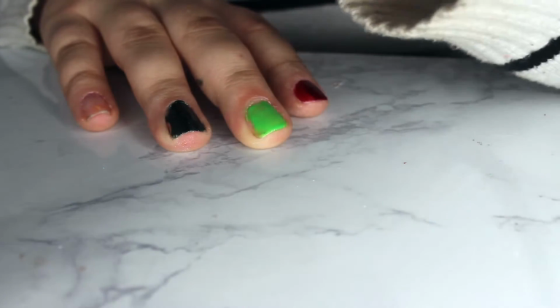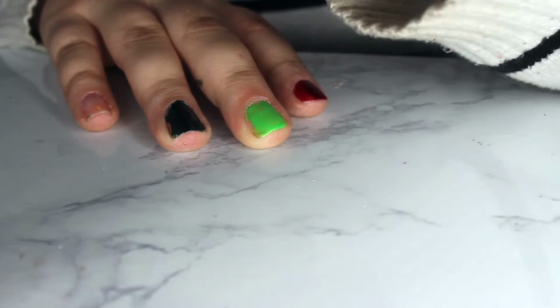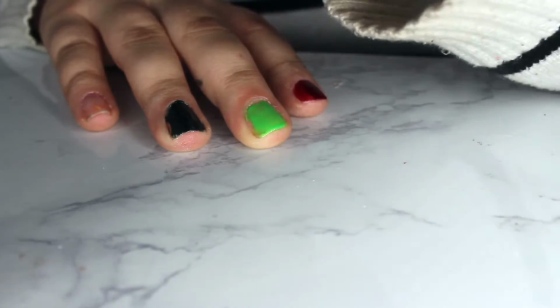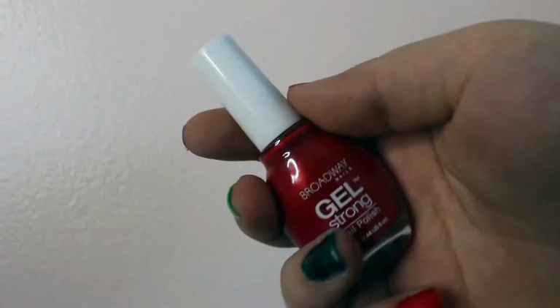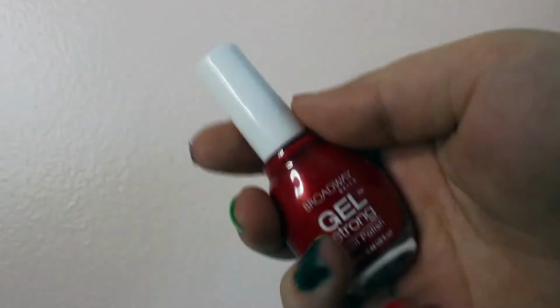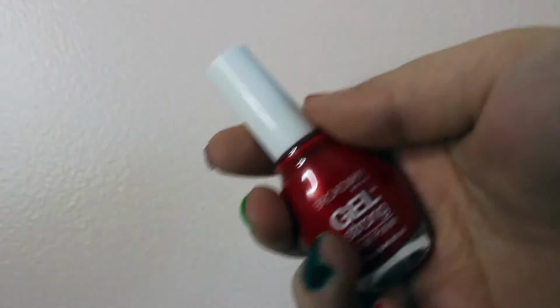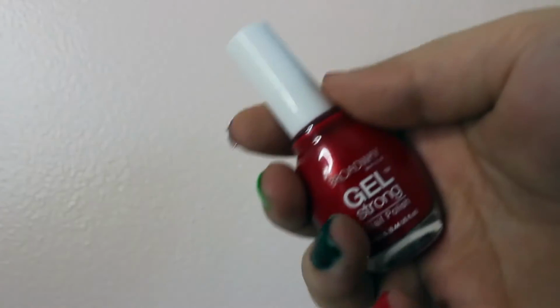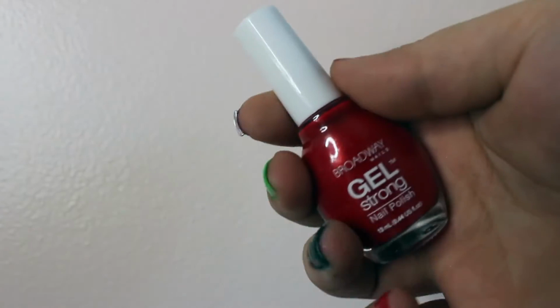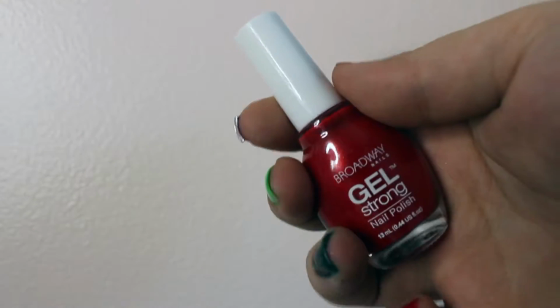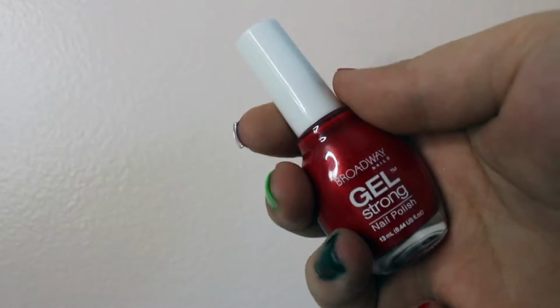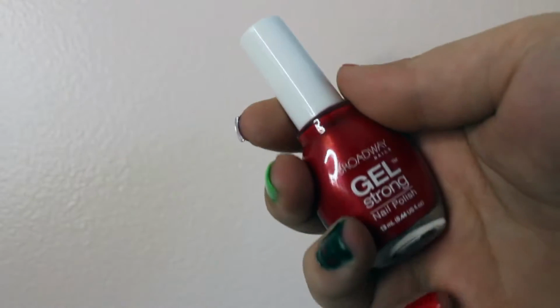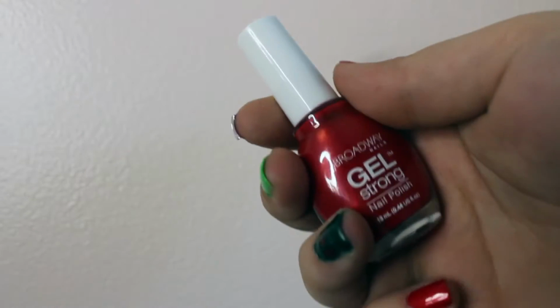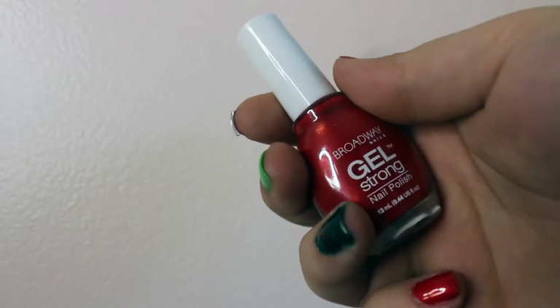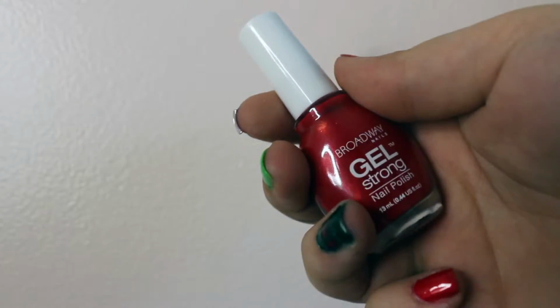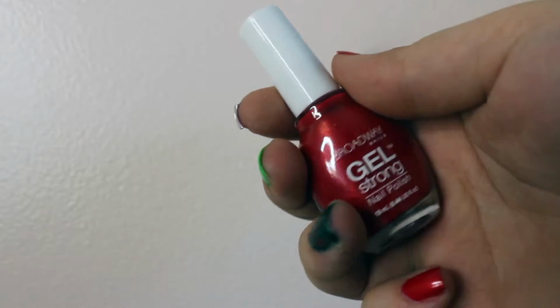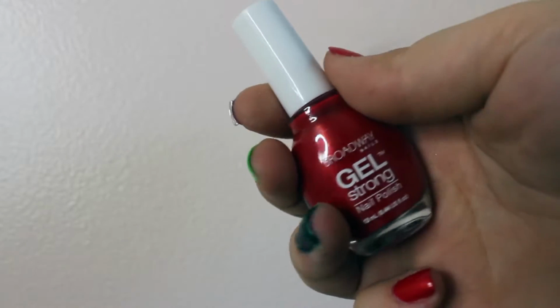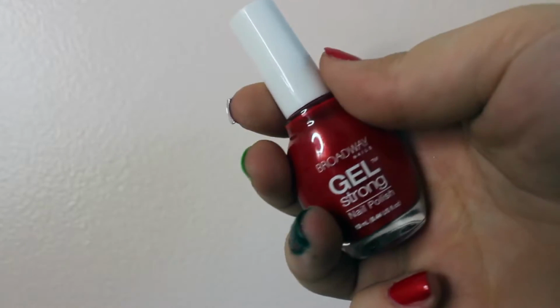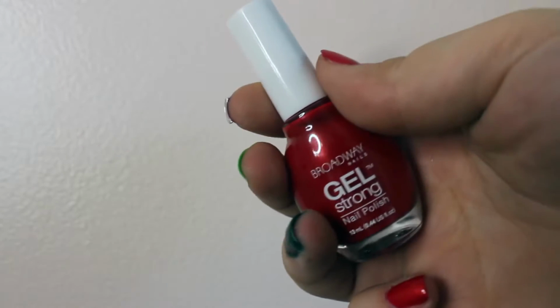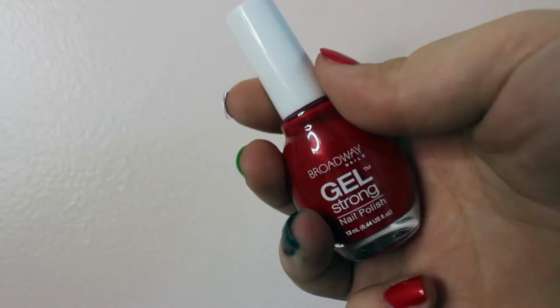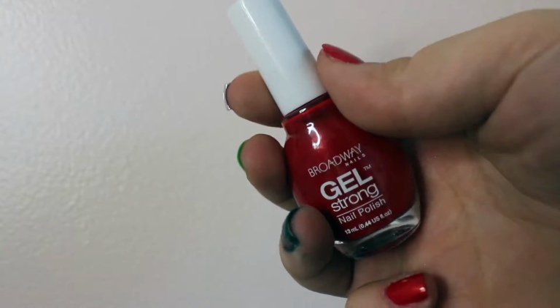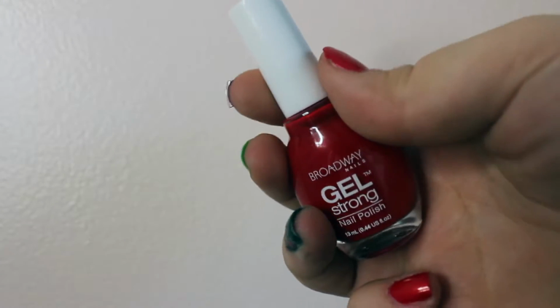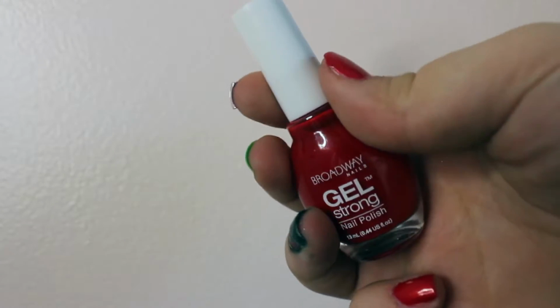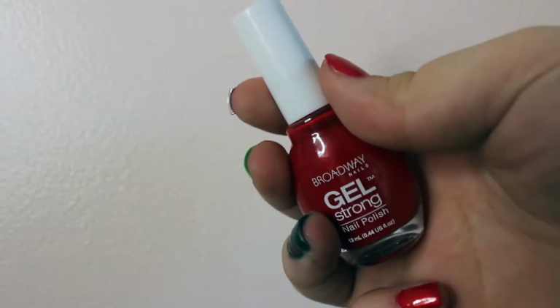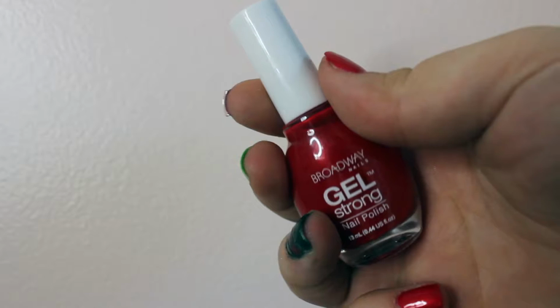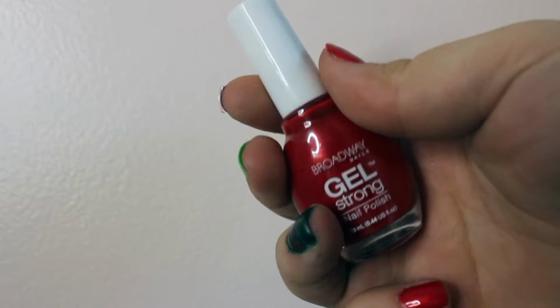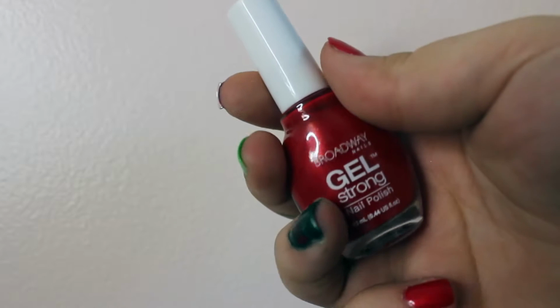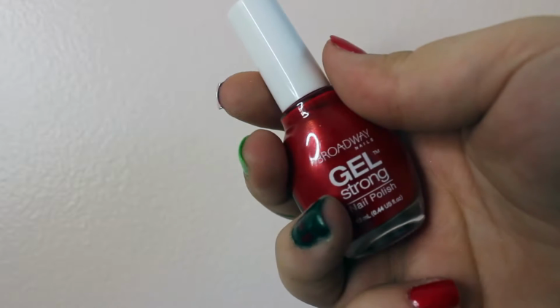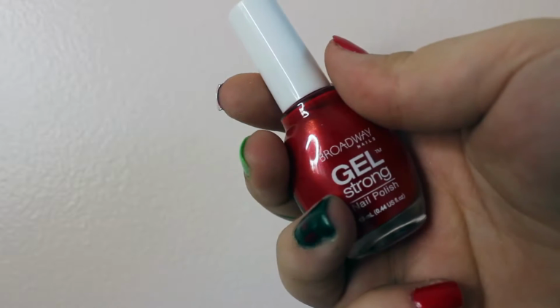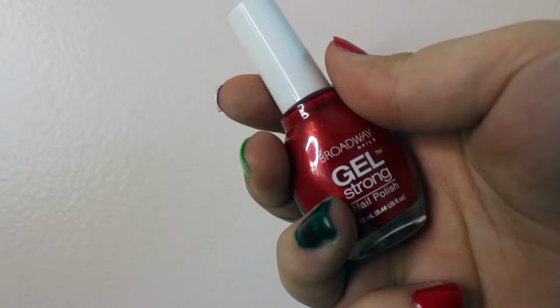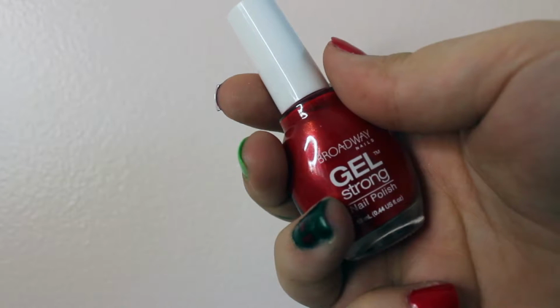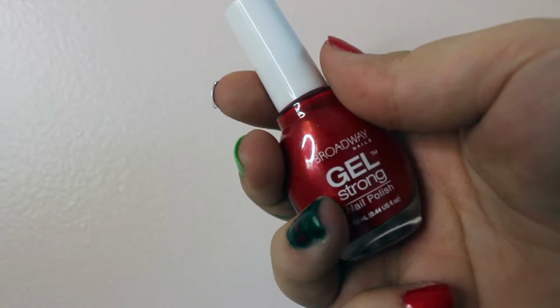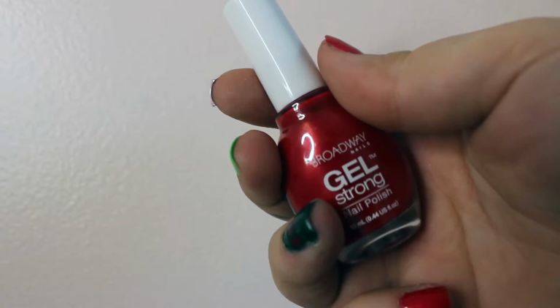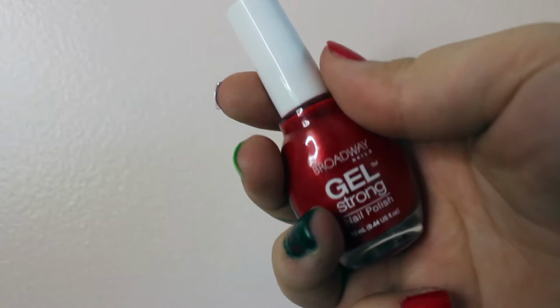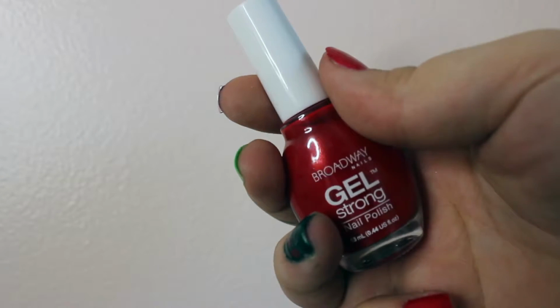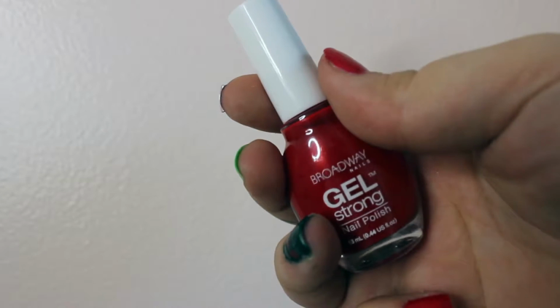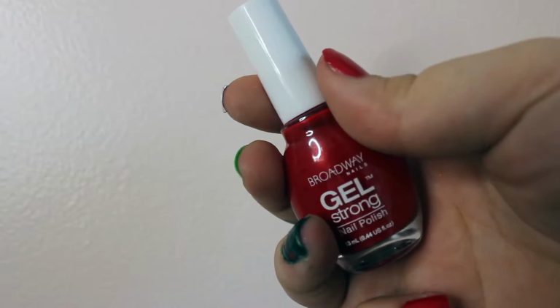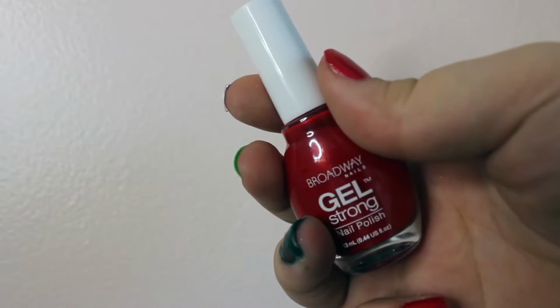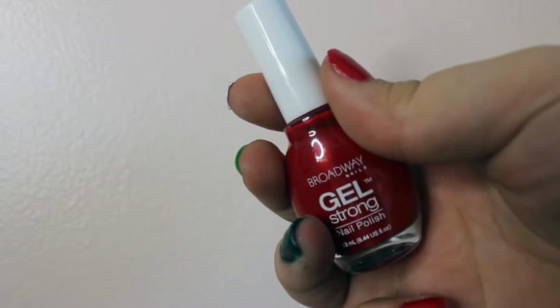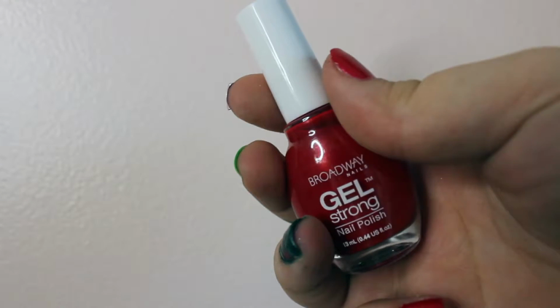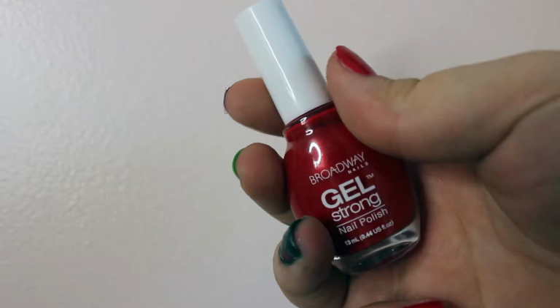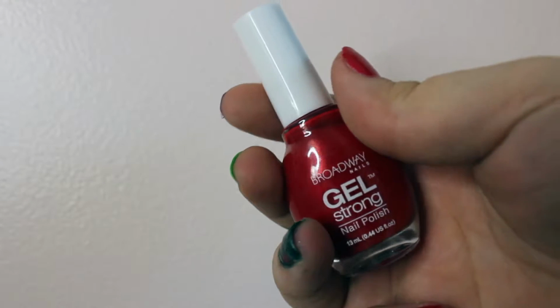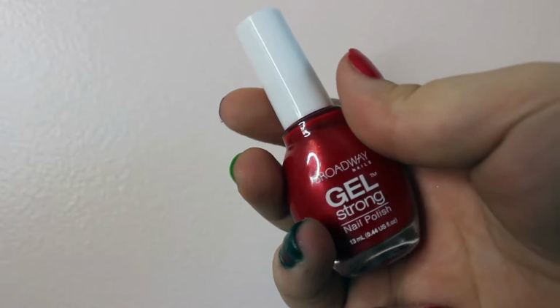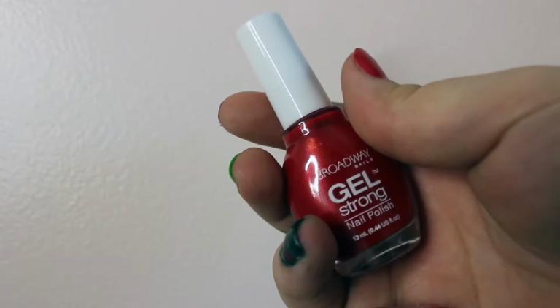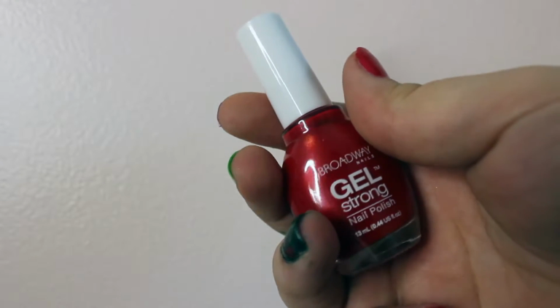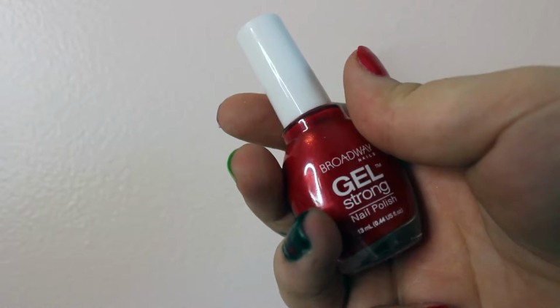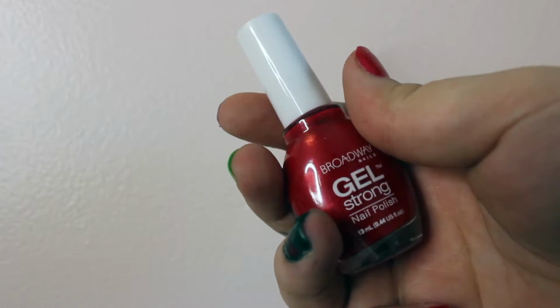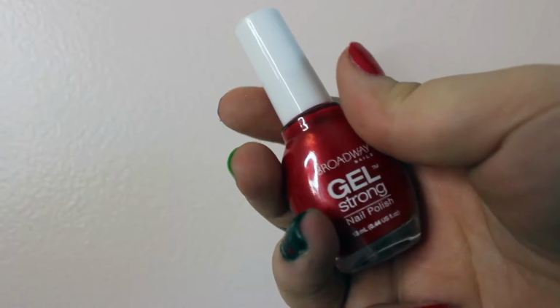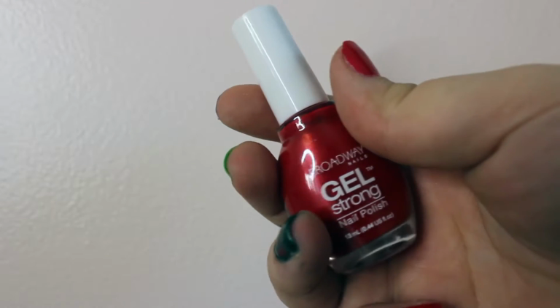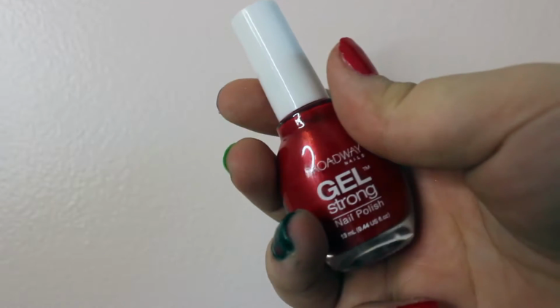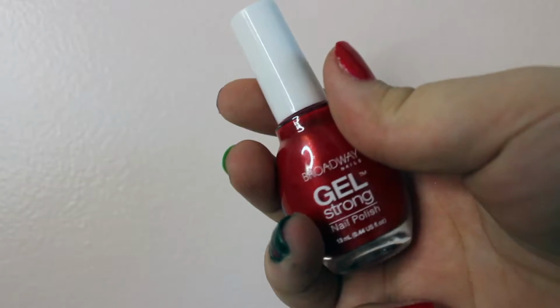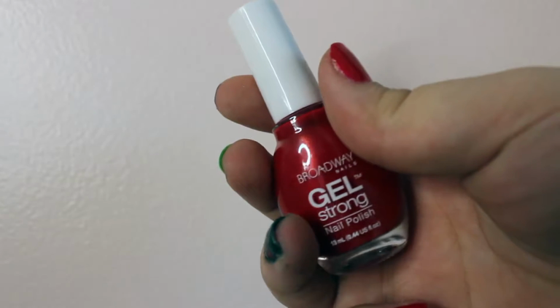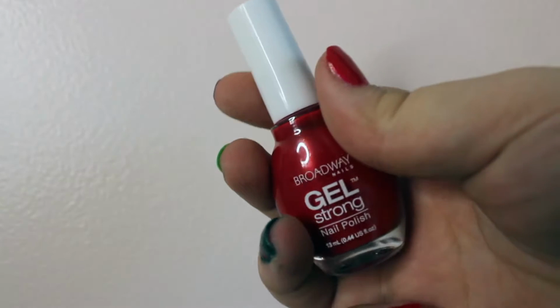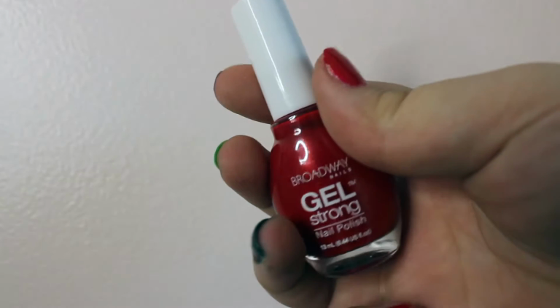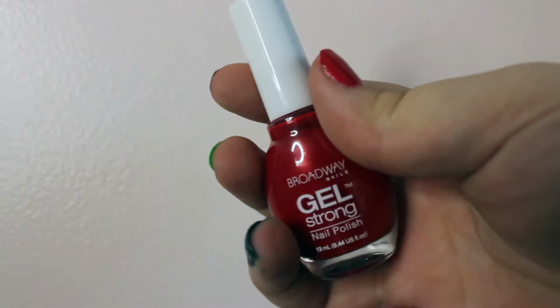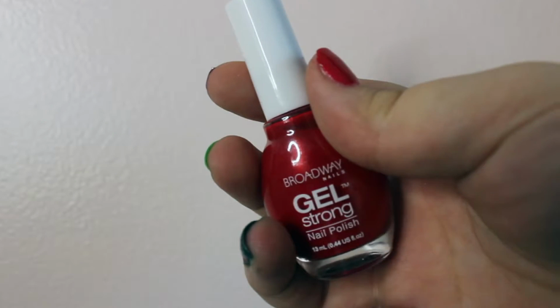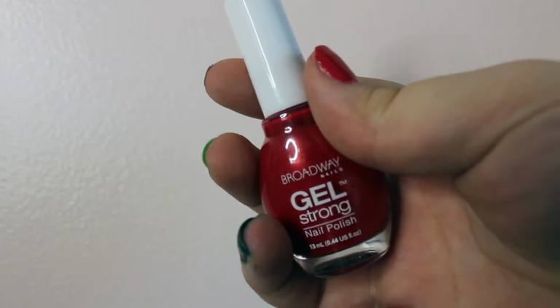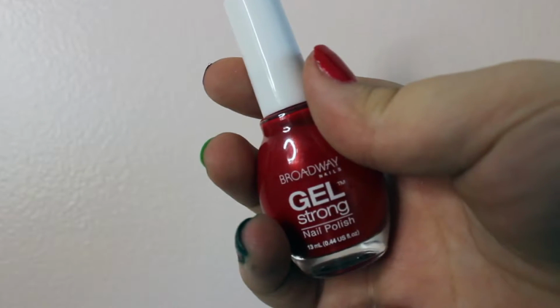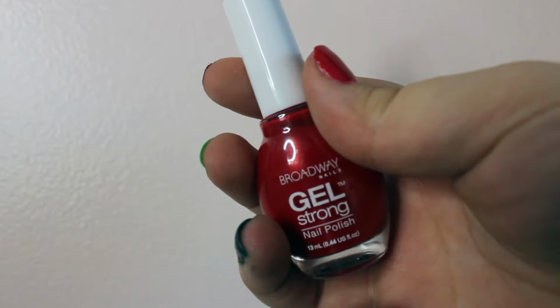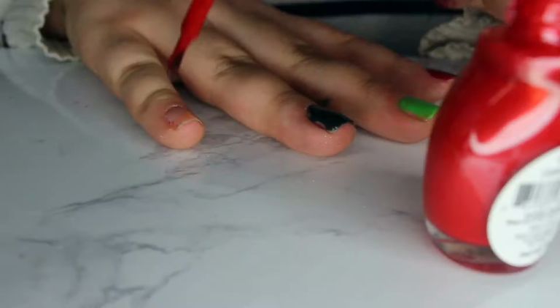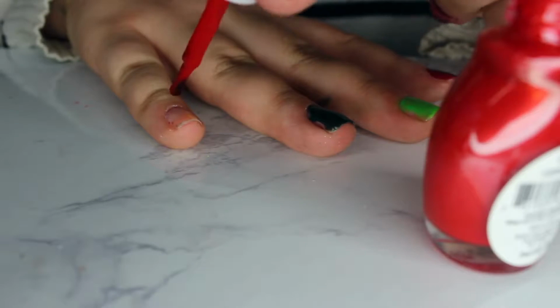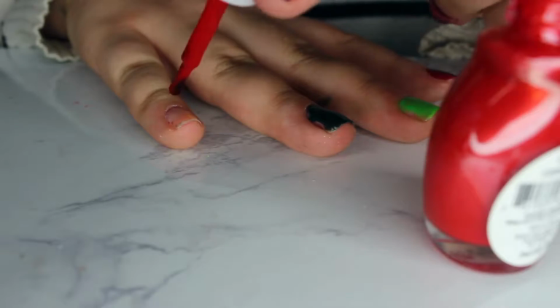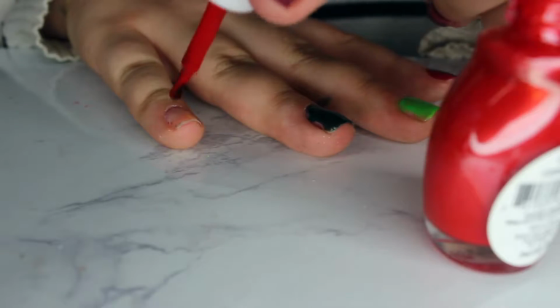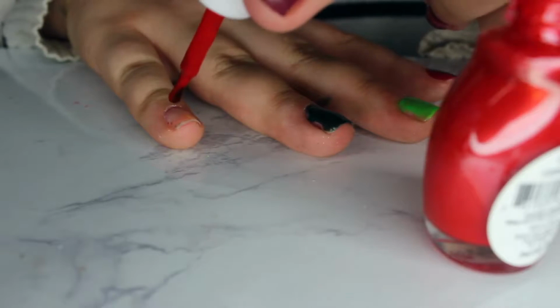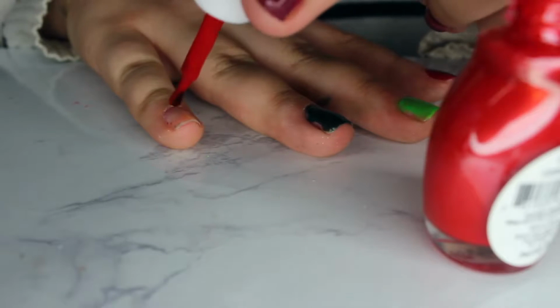Now we're going to go in with a Broadway Gel Strong in the color Lemon Pie and apply it to my pinky and my thumb.